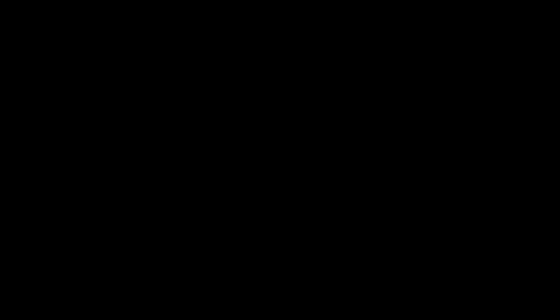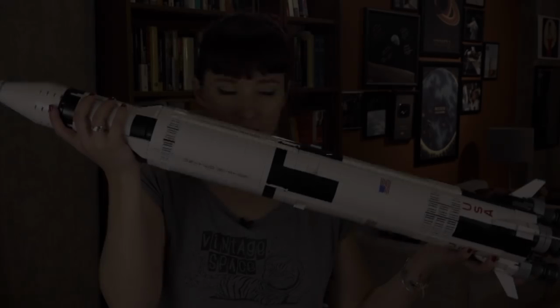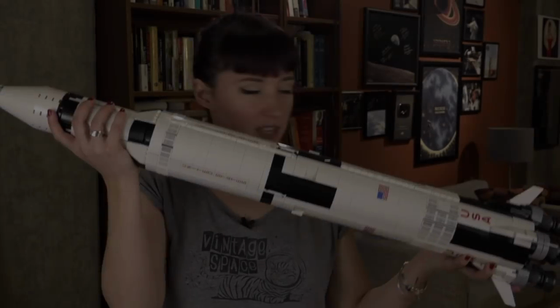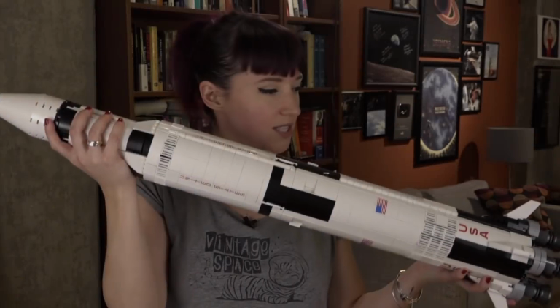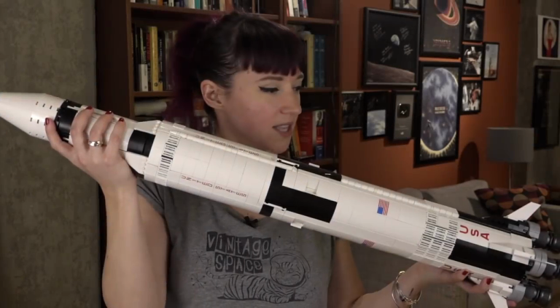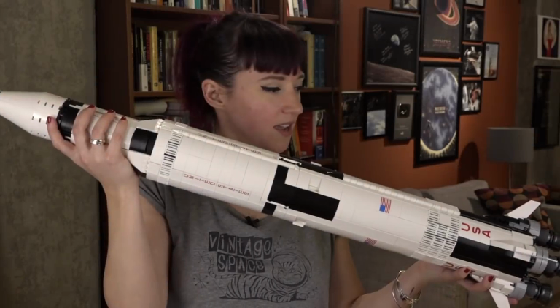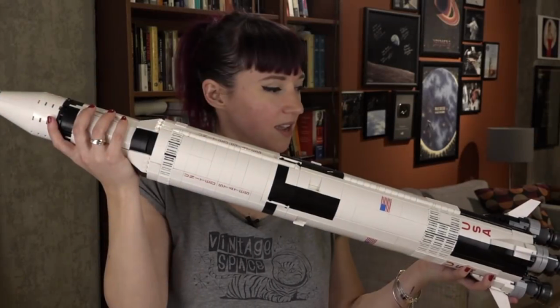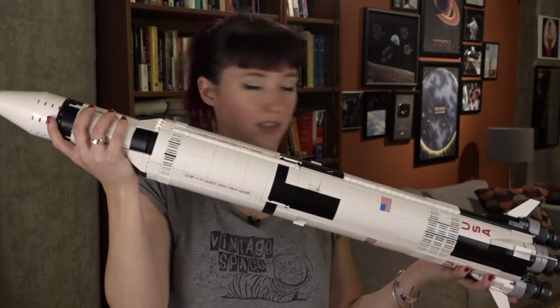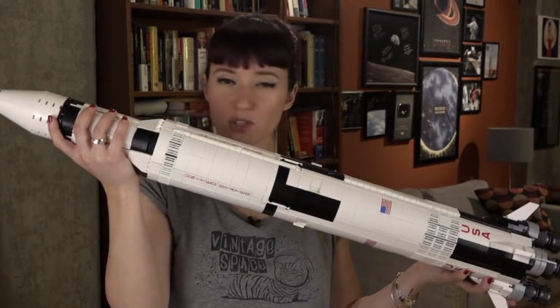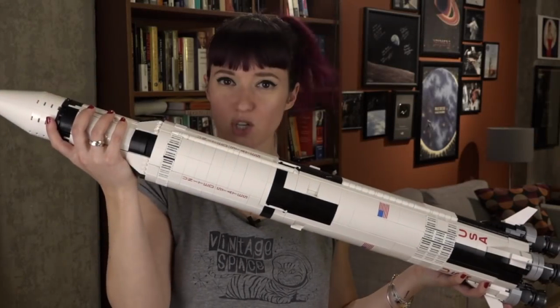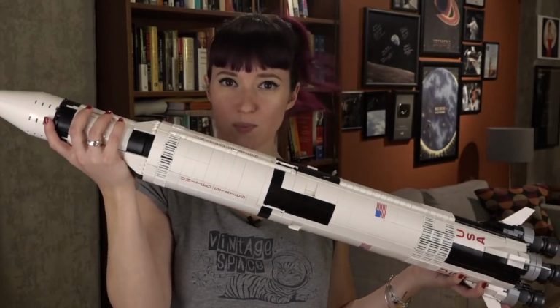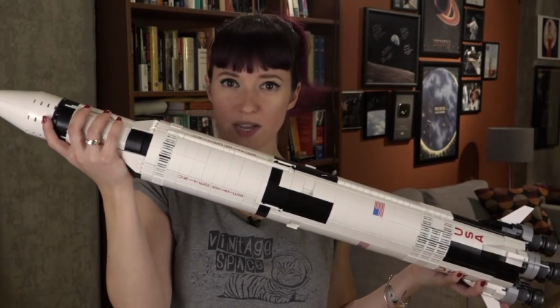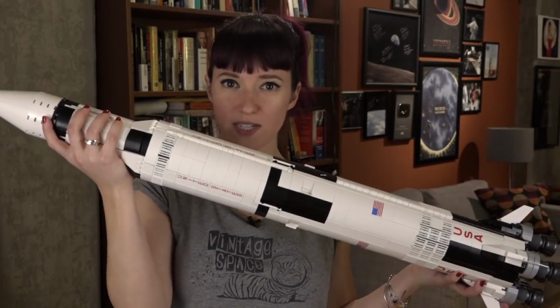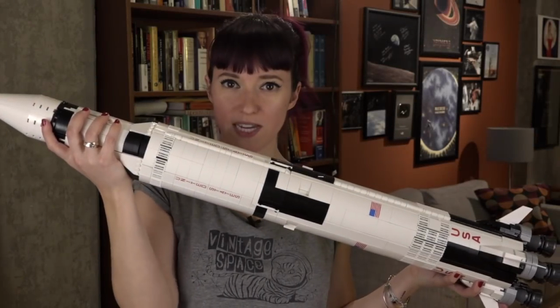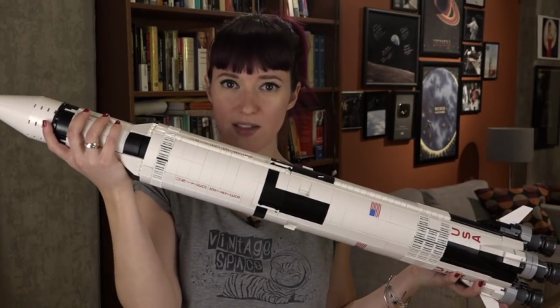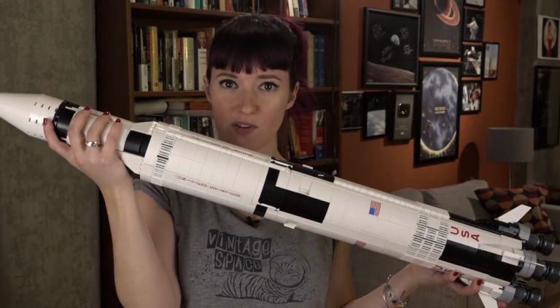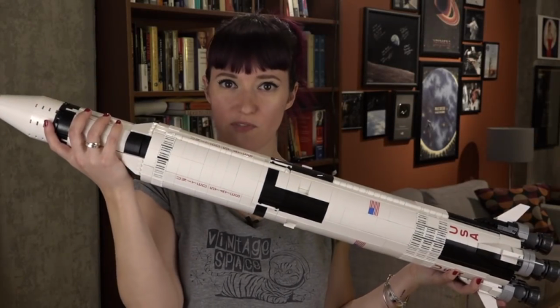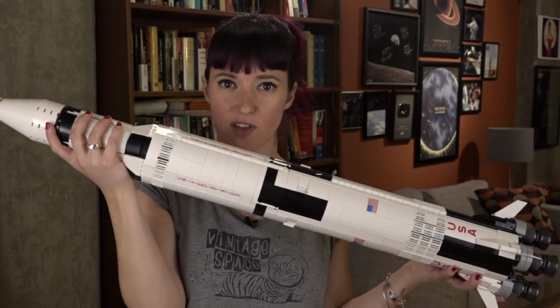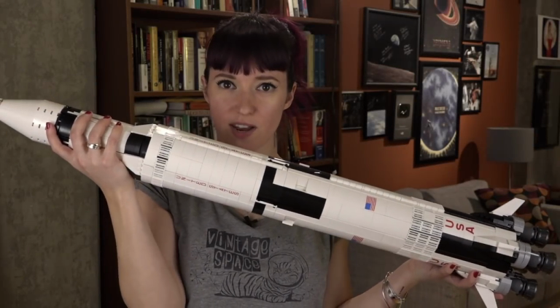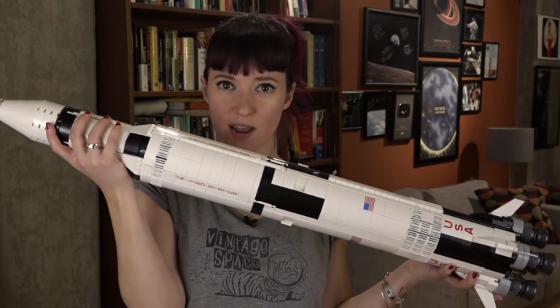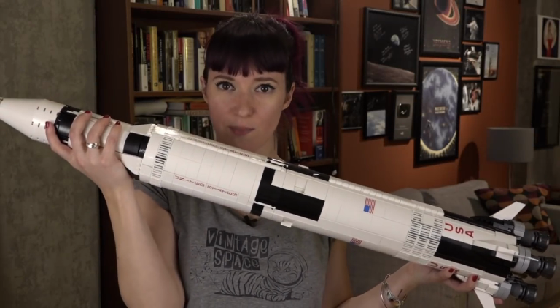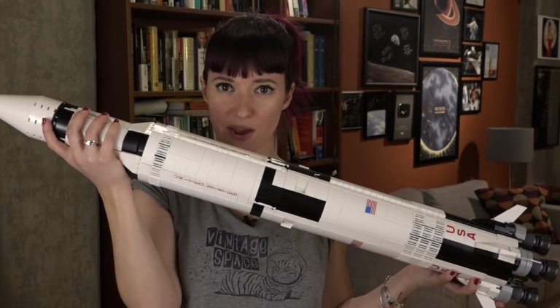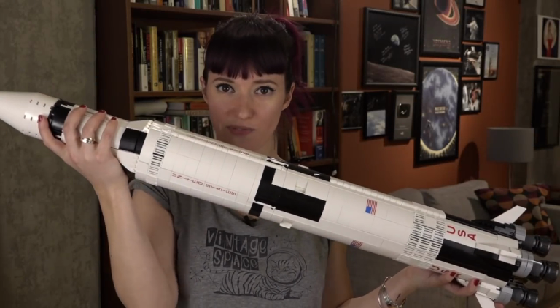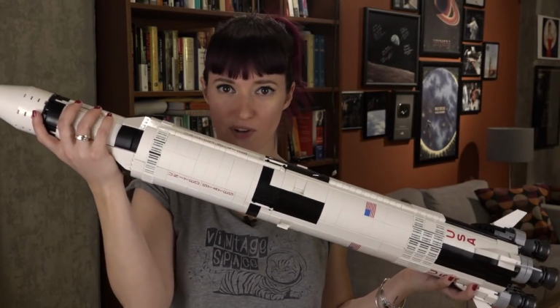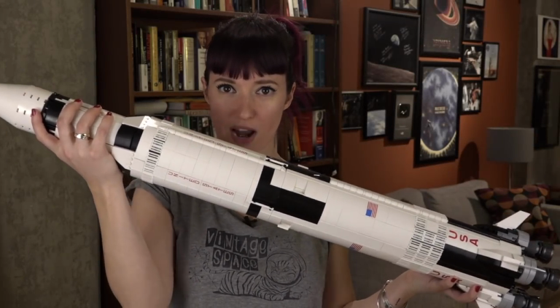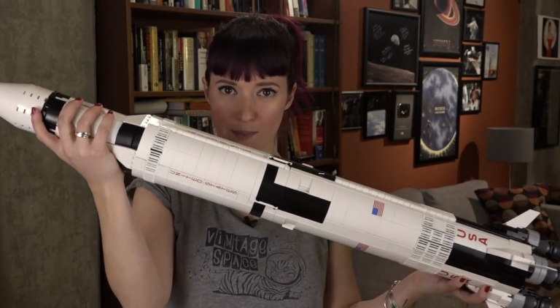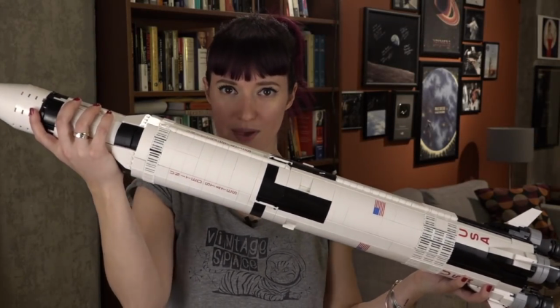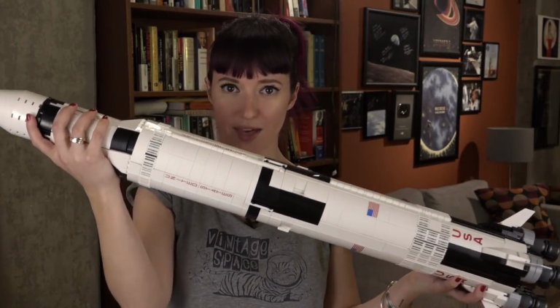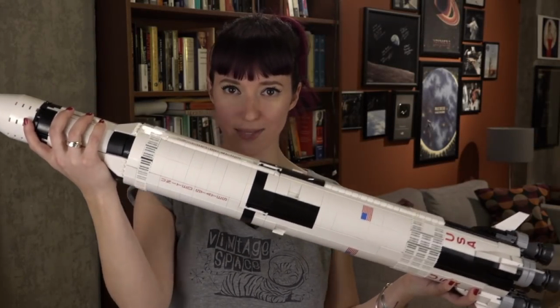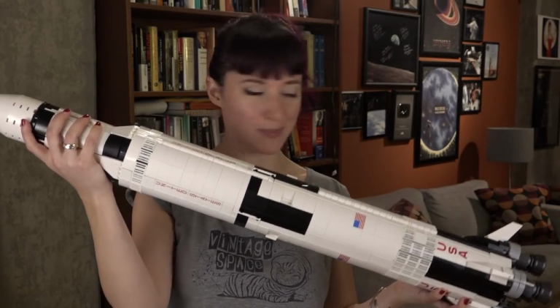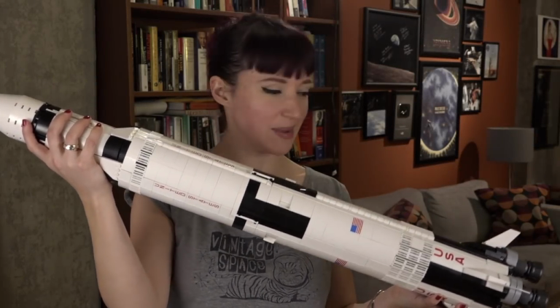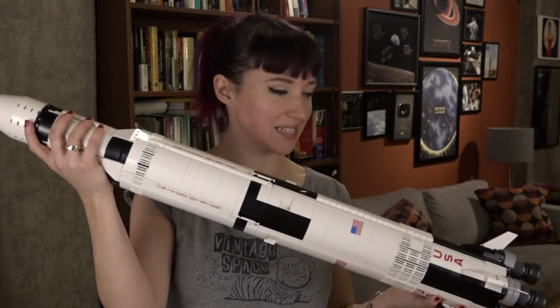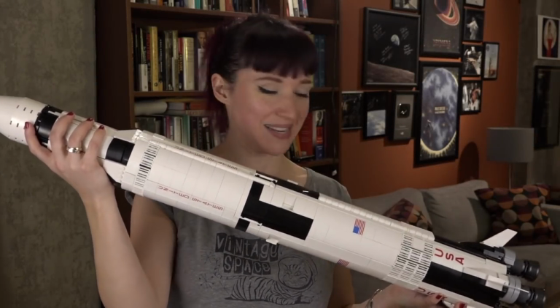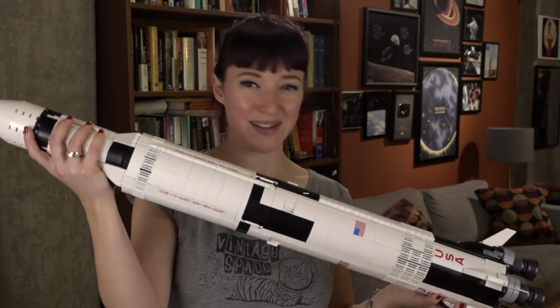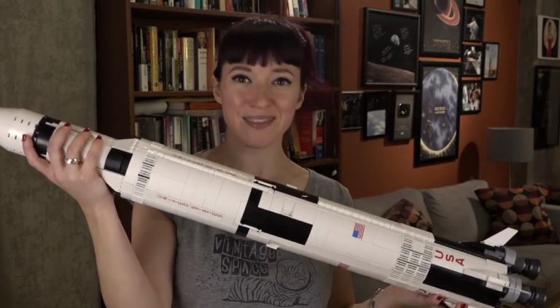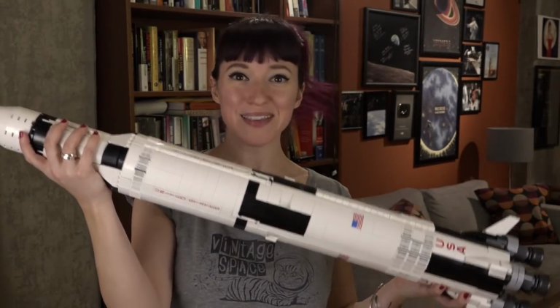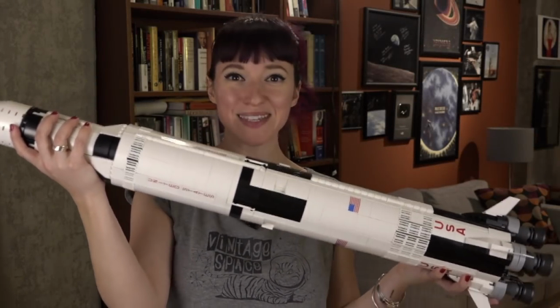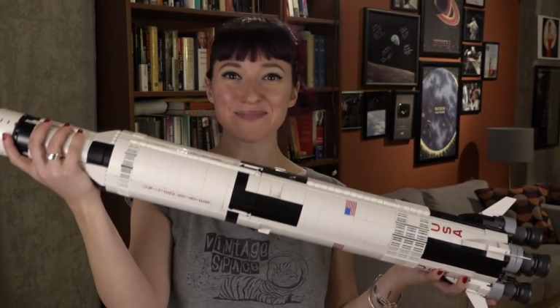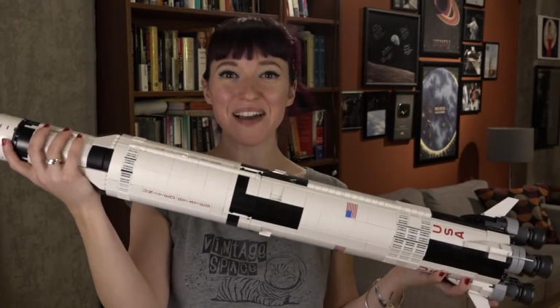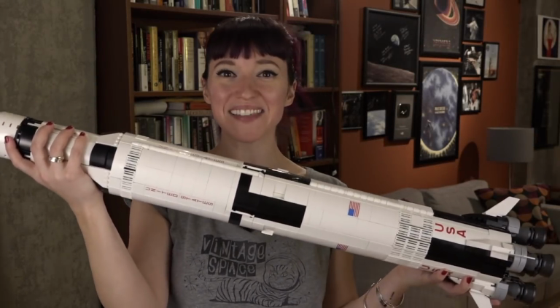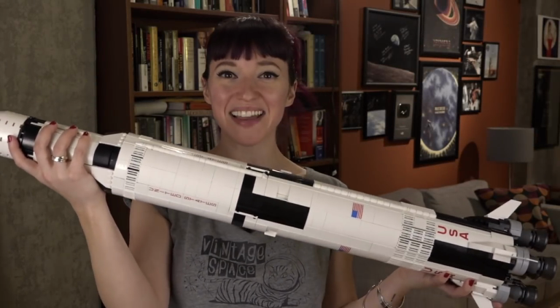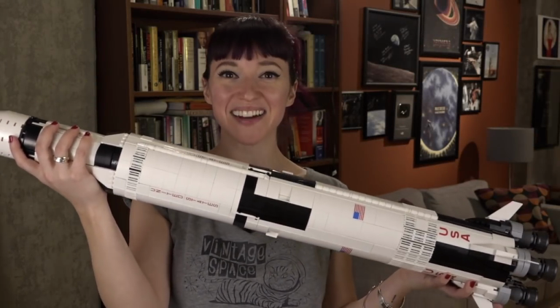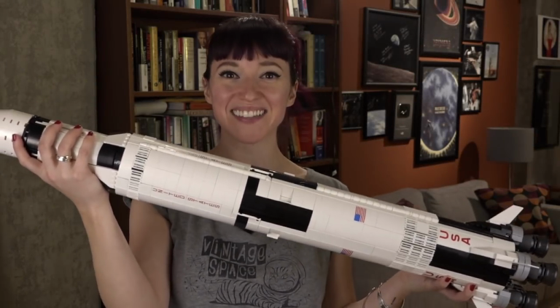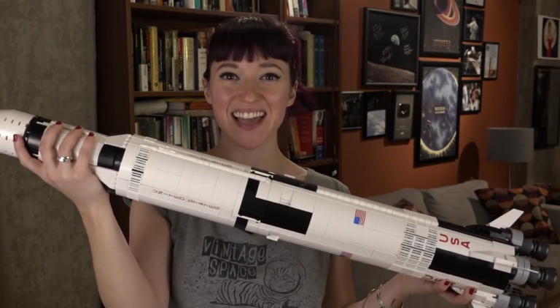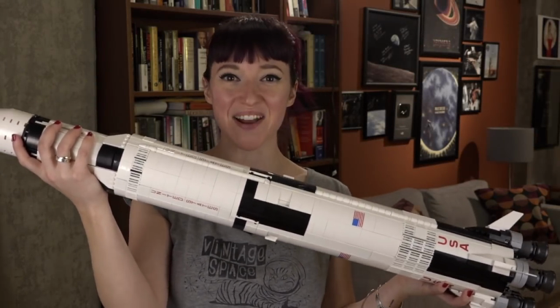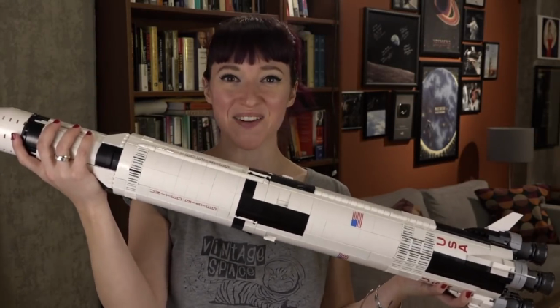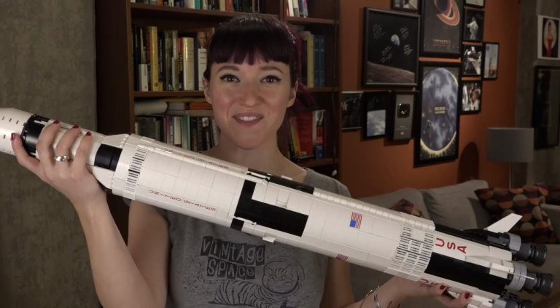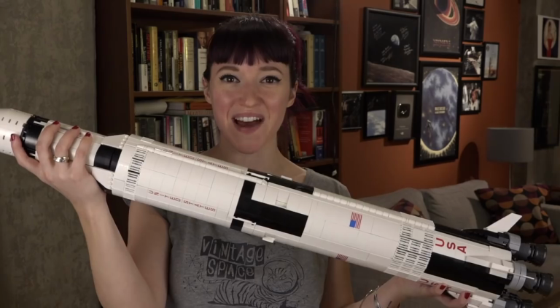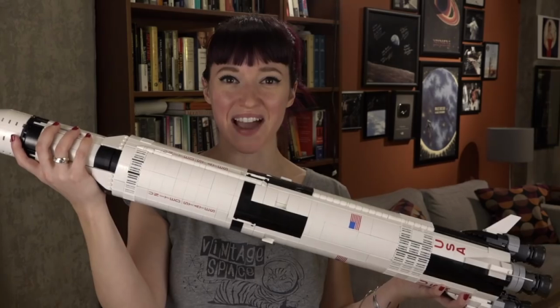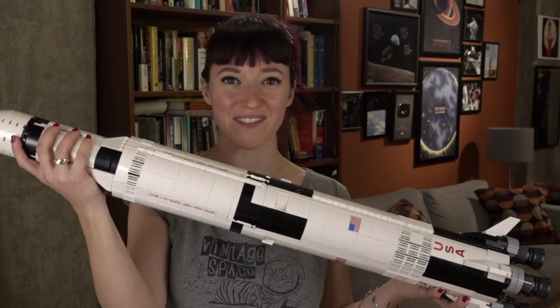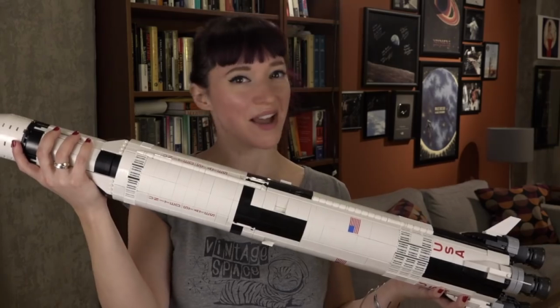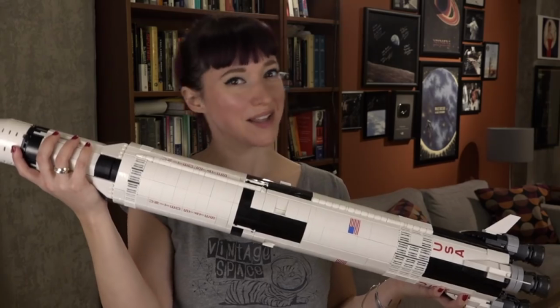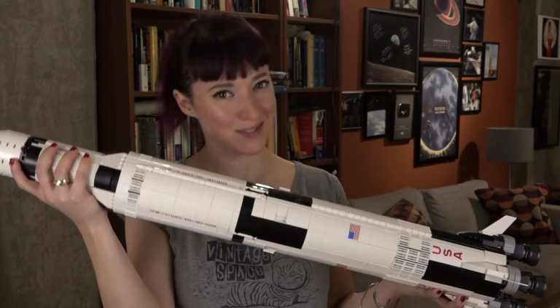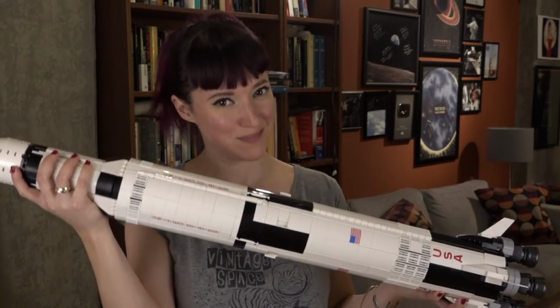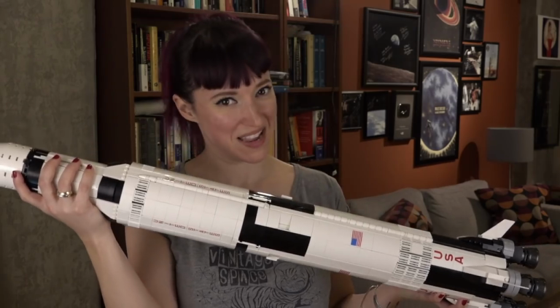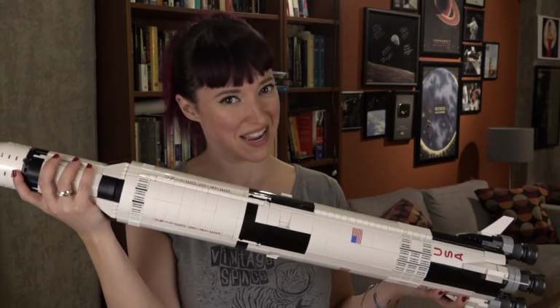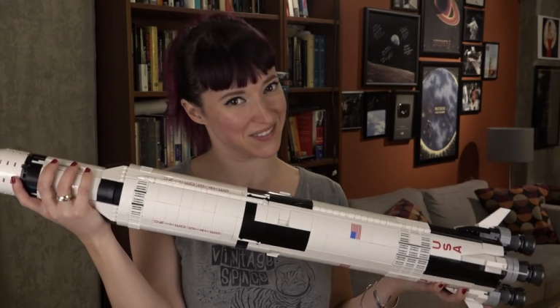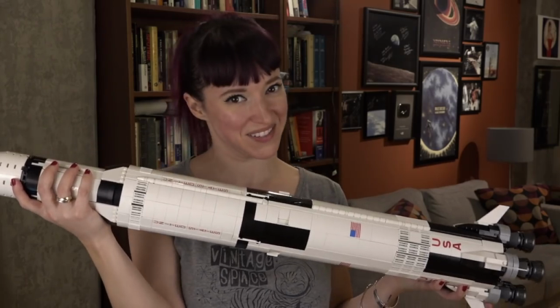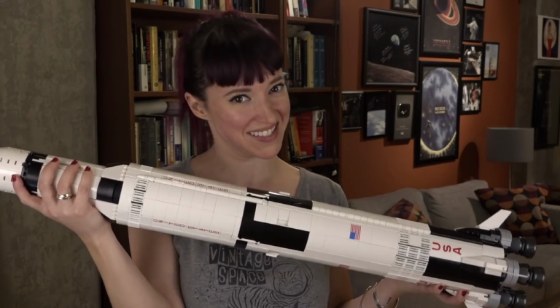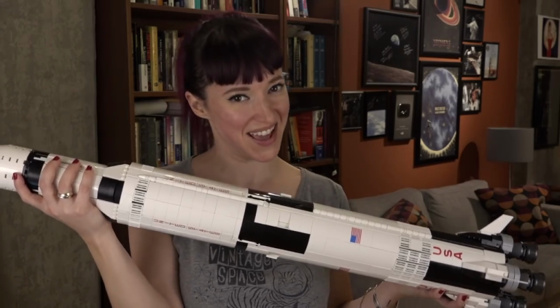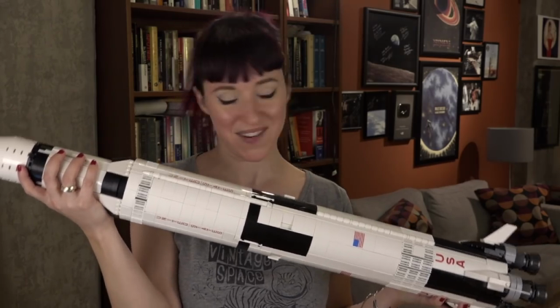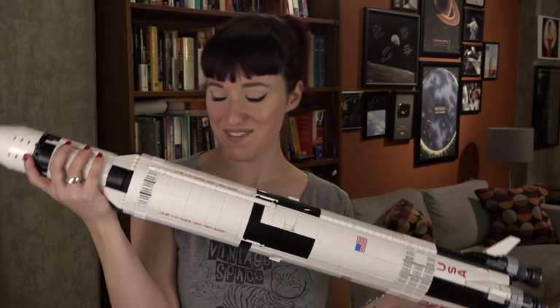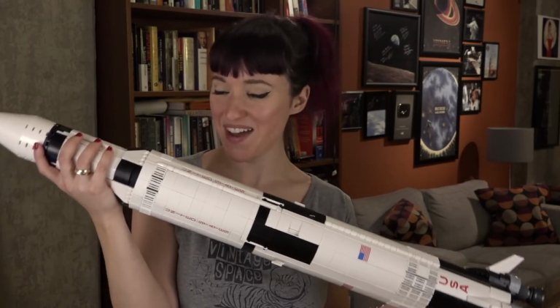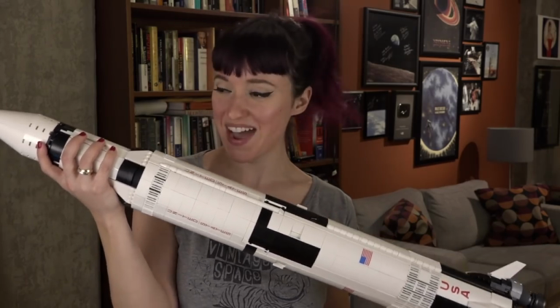This thing is too big to even fit in my frame, and that's amazing. This is my LEGO Saturn V.